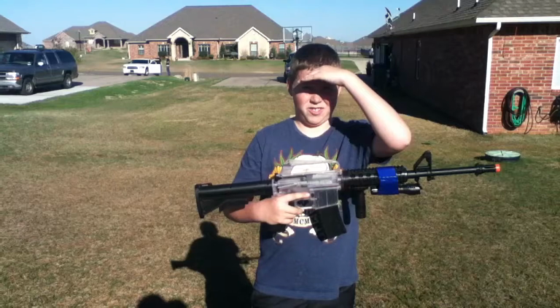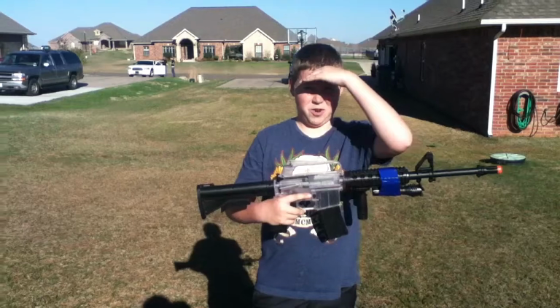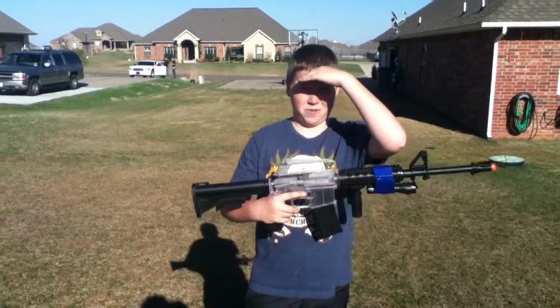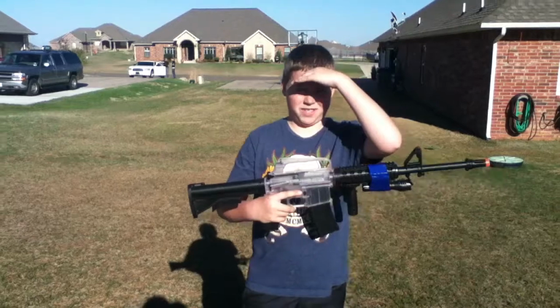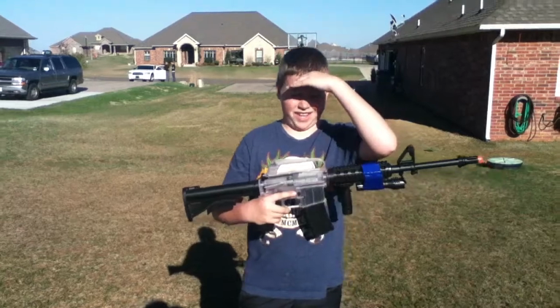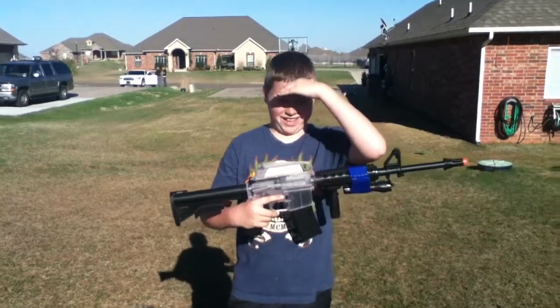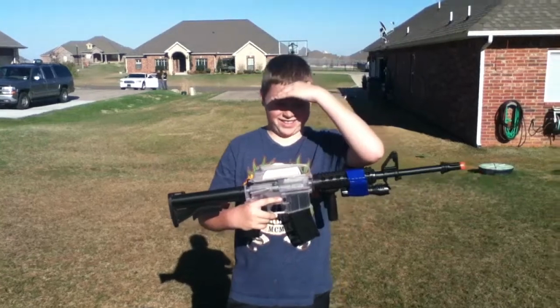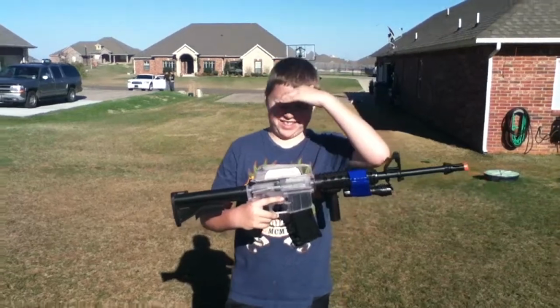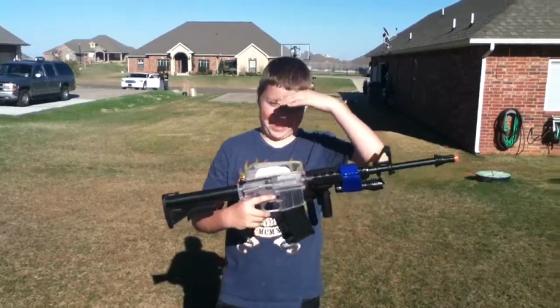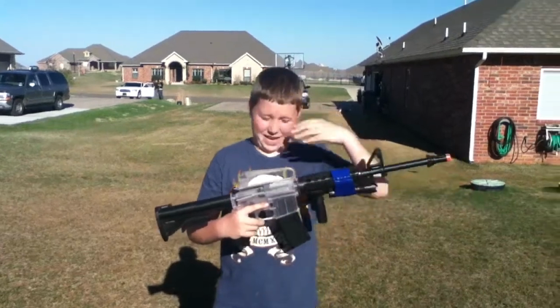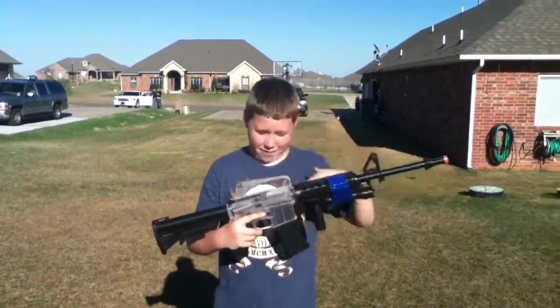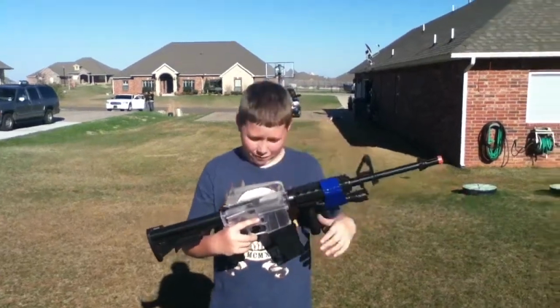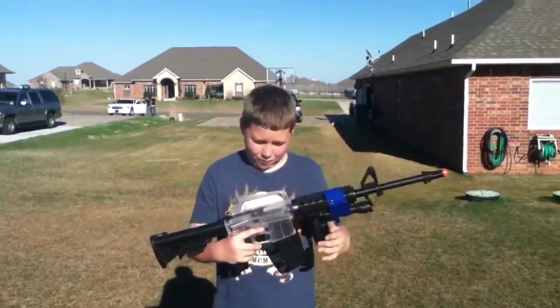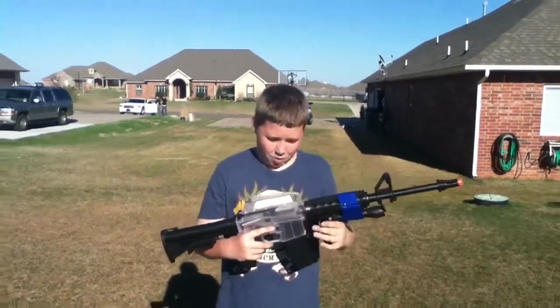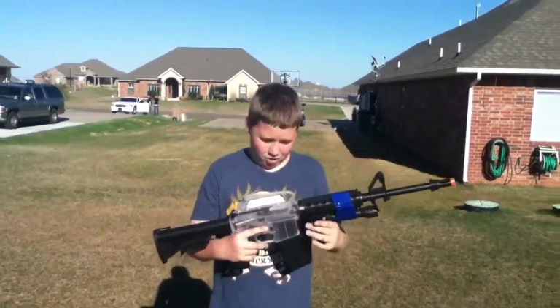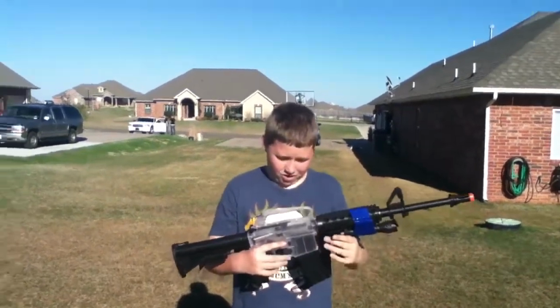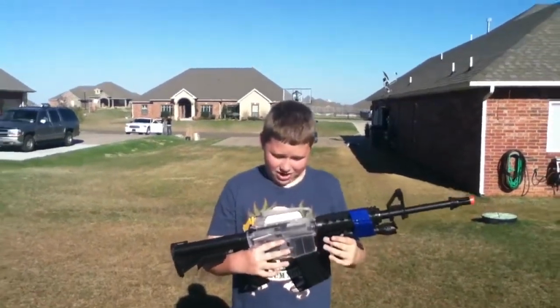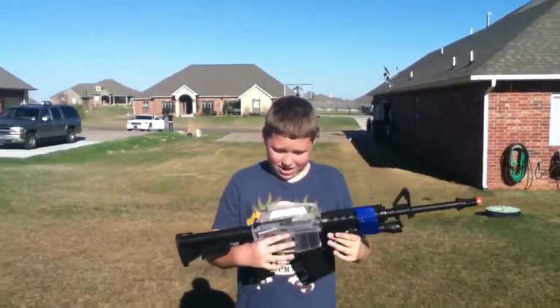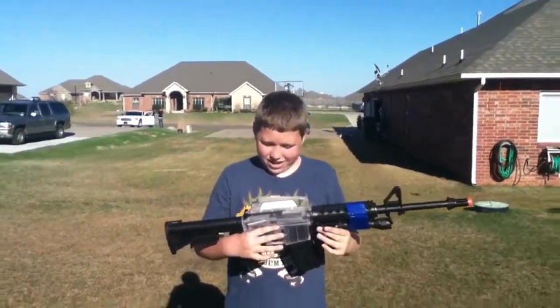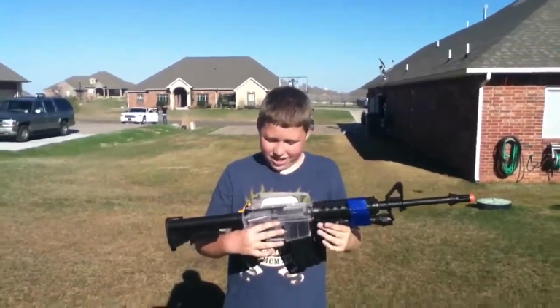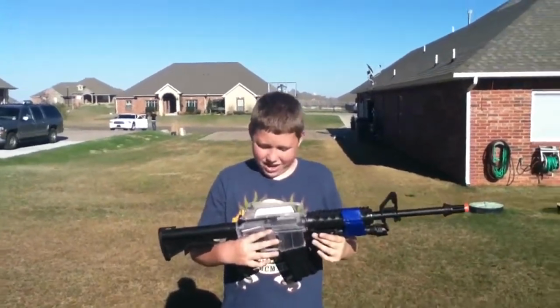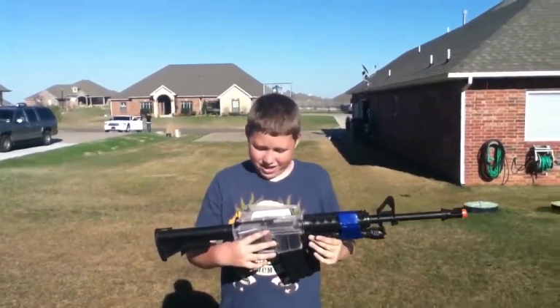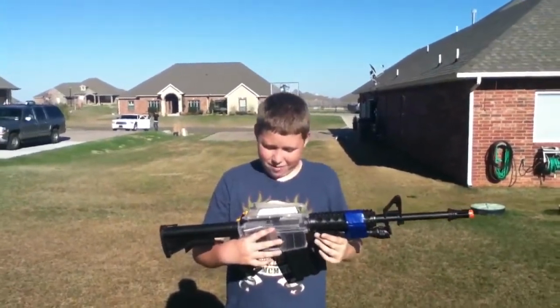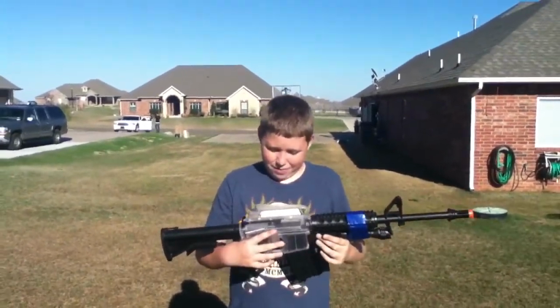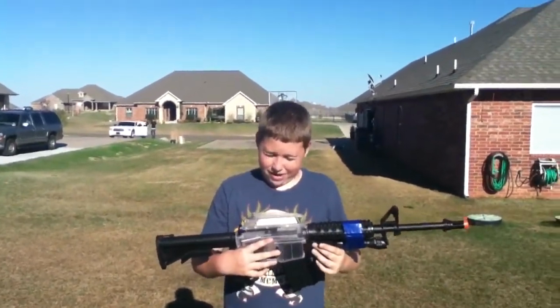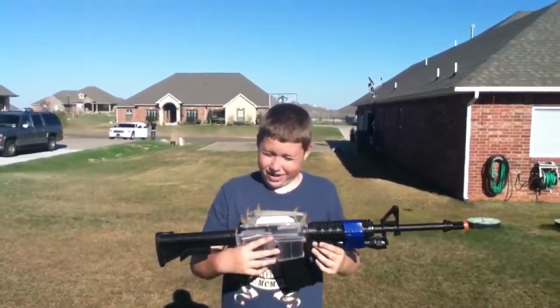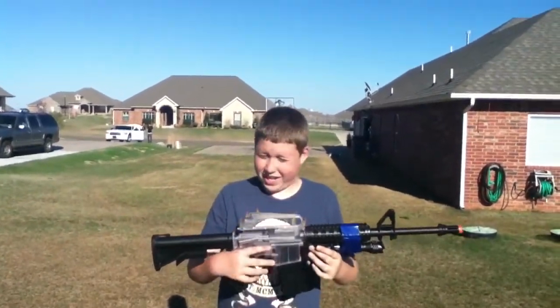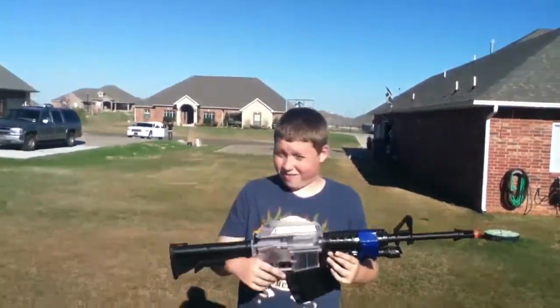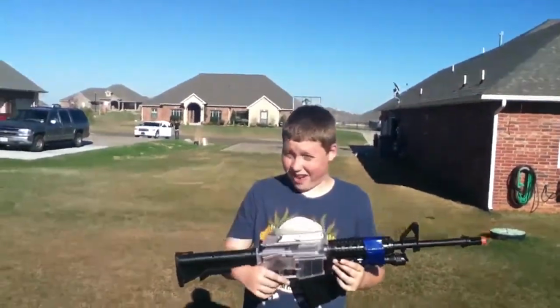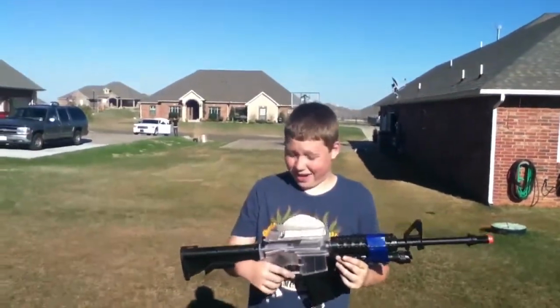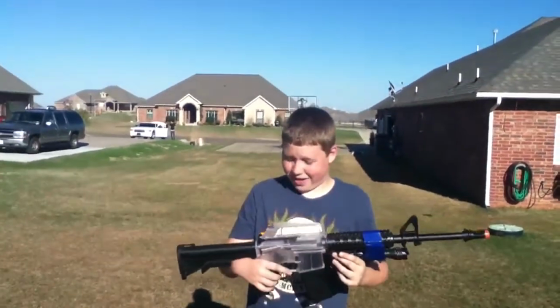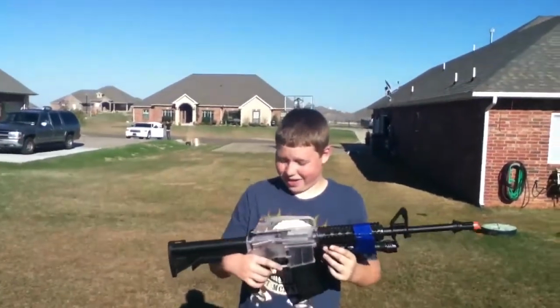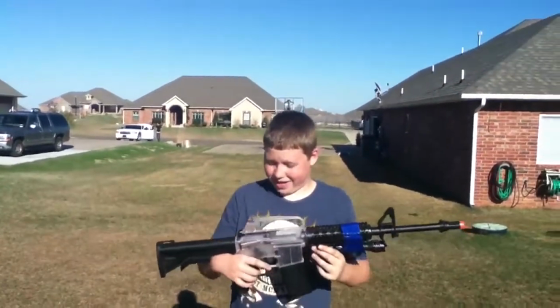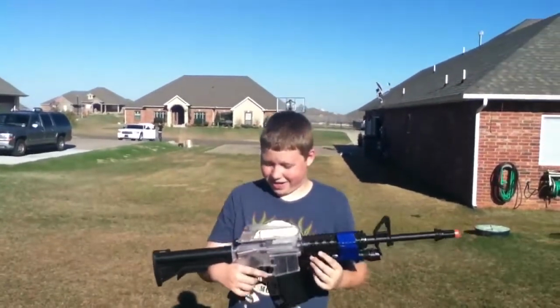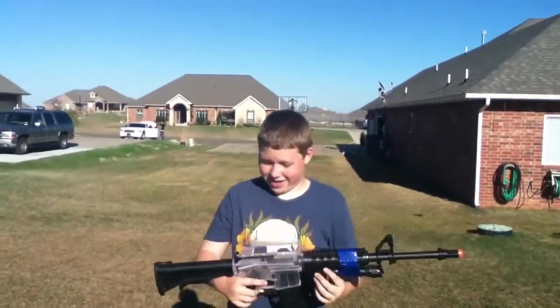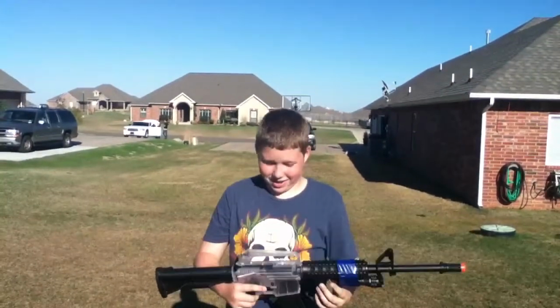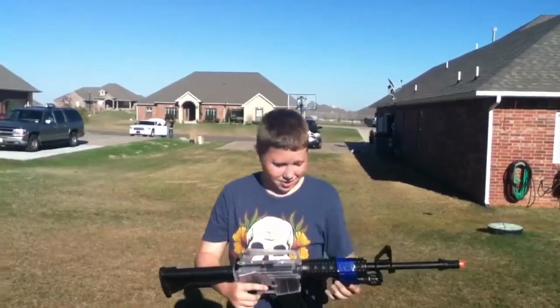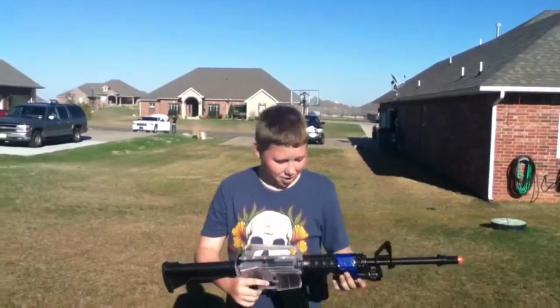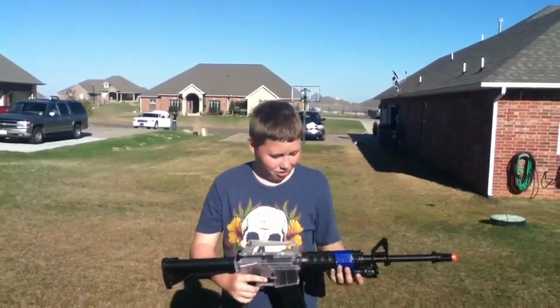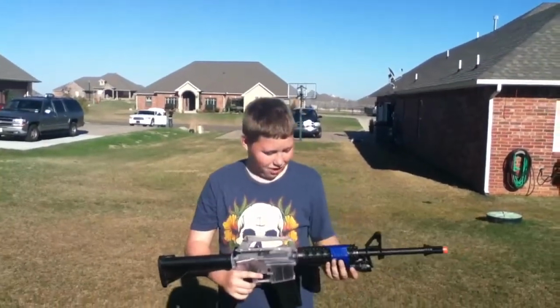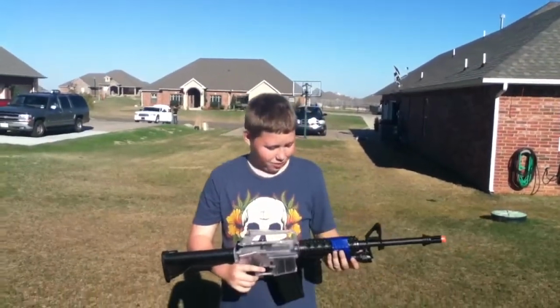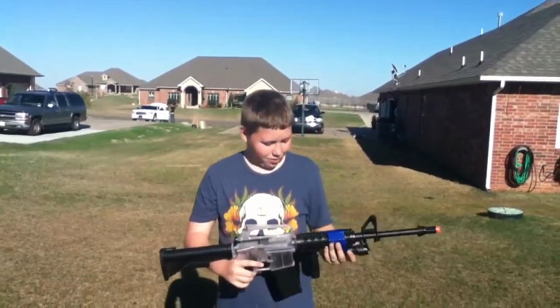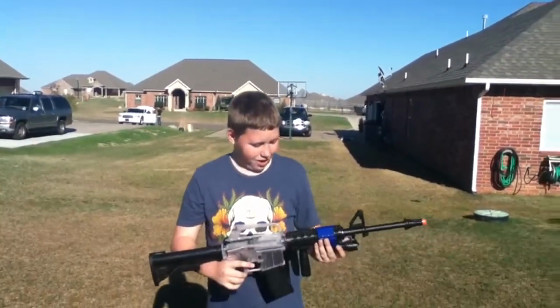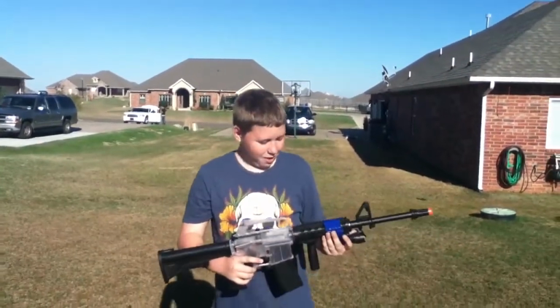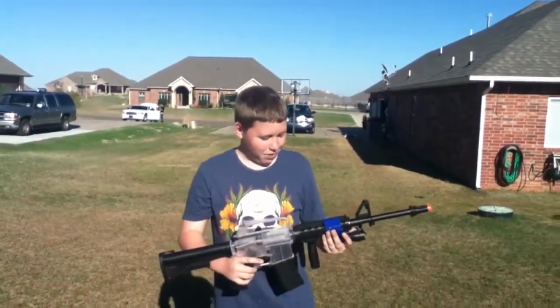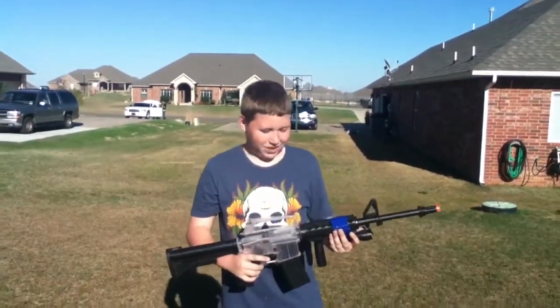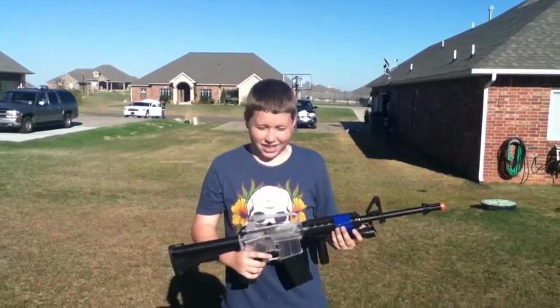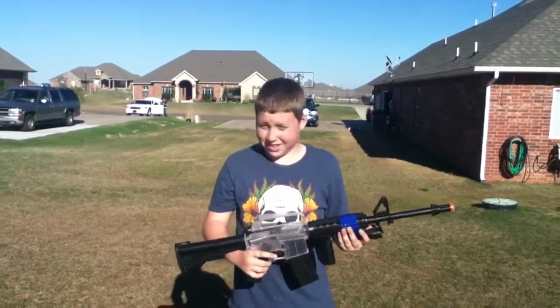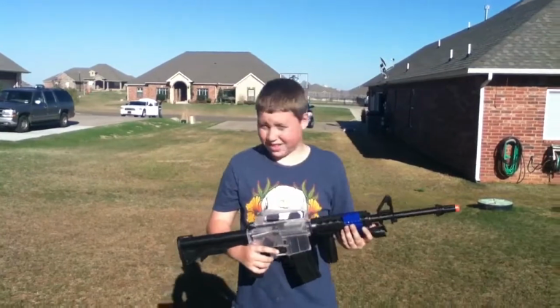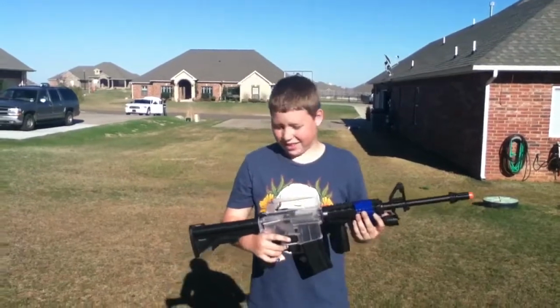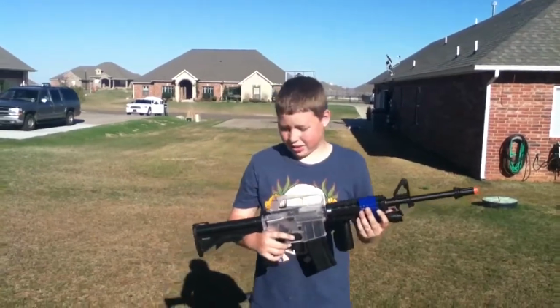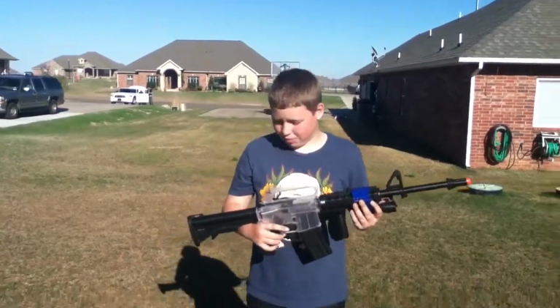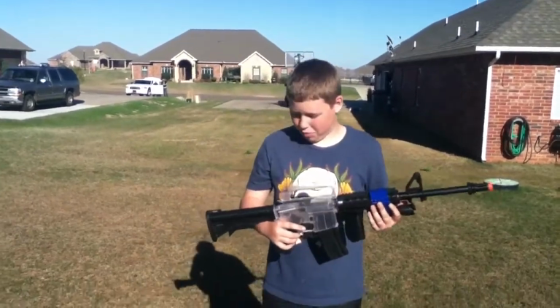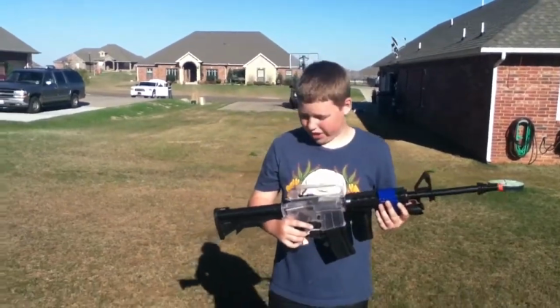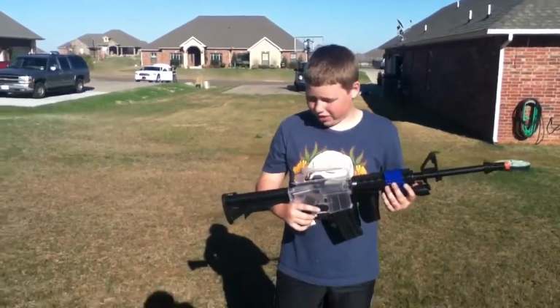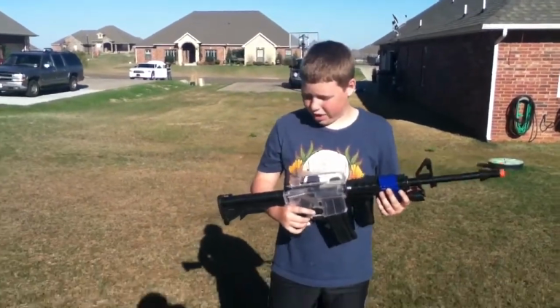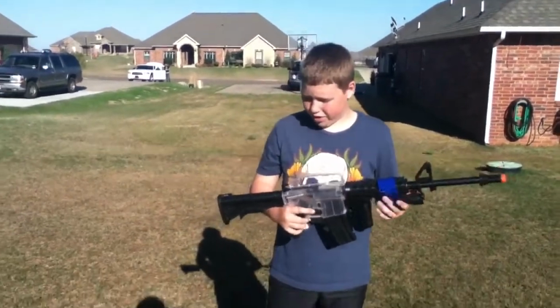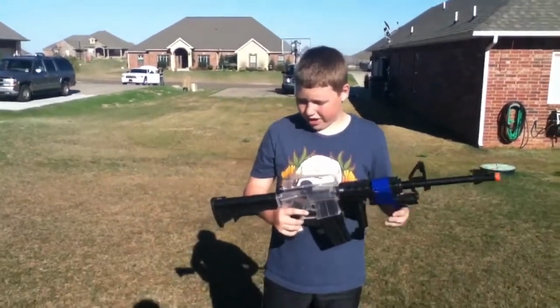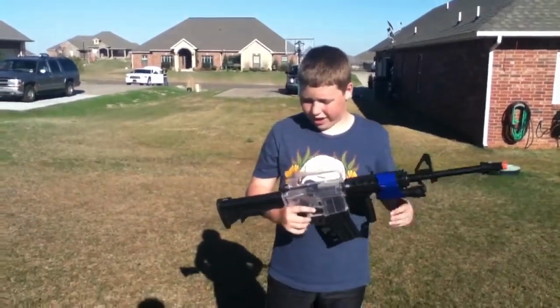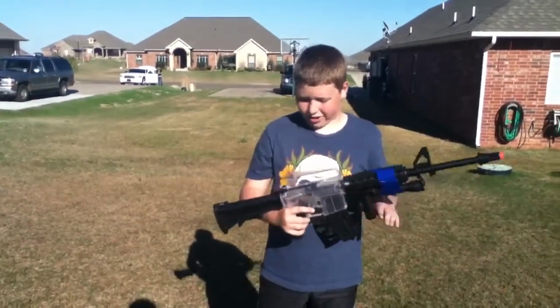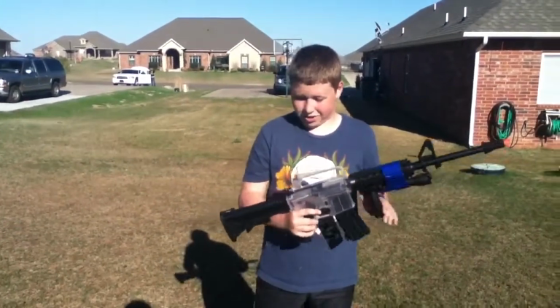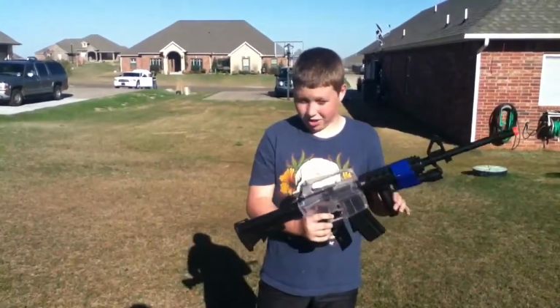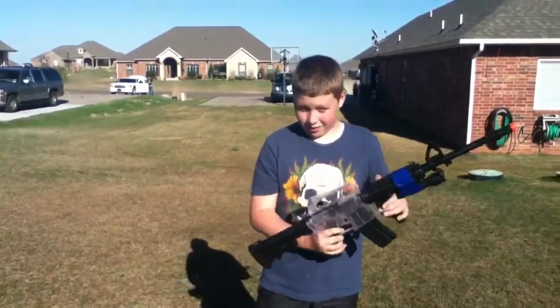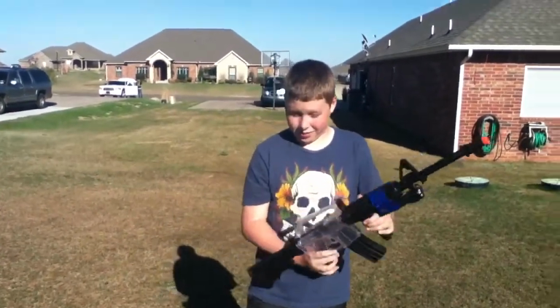You have selected the M4, an American-made assault rifle, but this is a spring-loaded air assault.